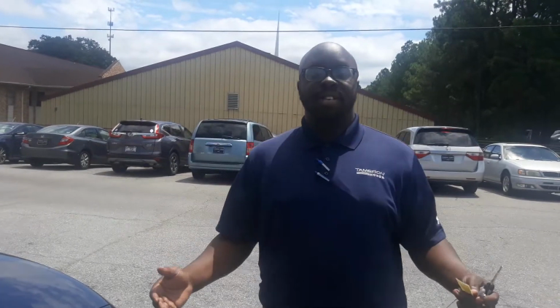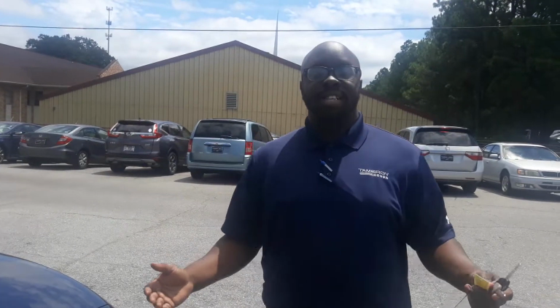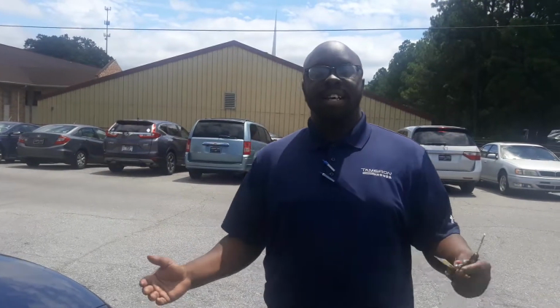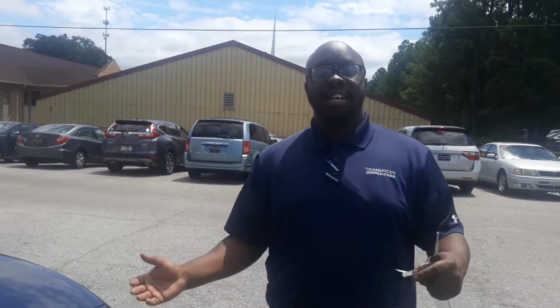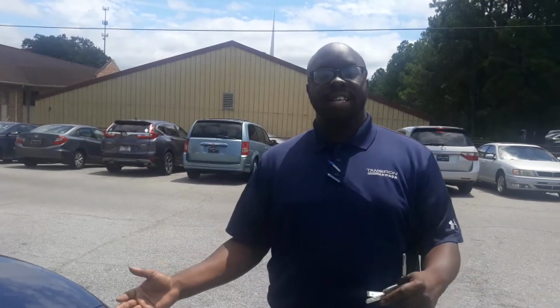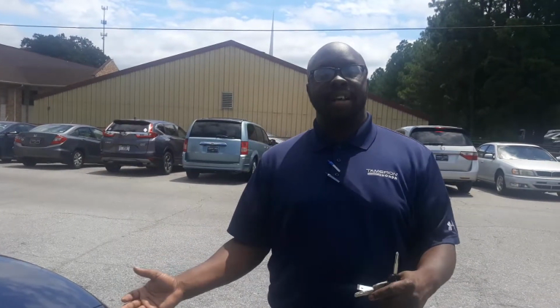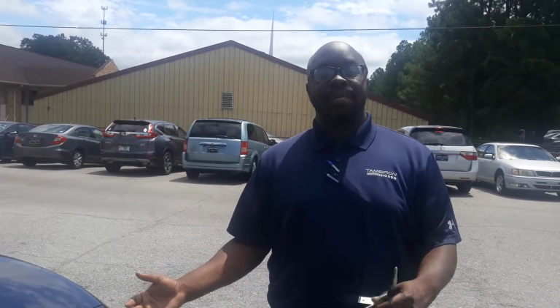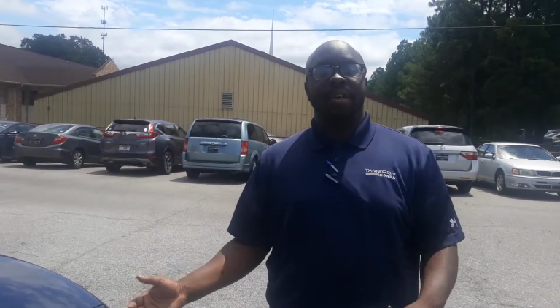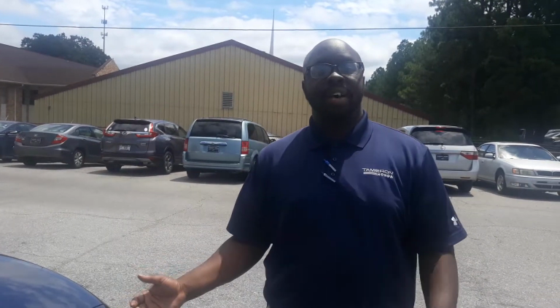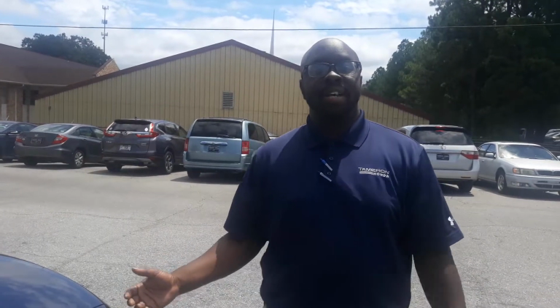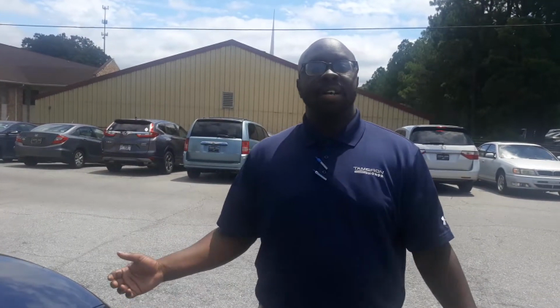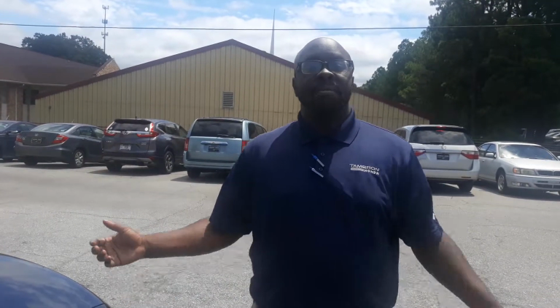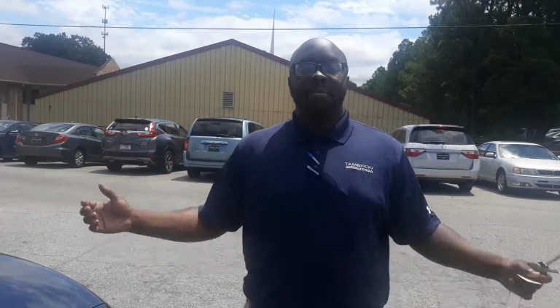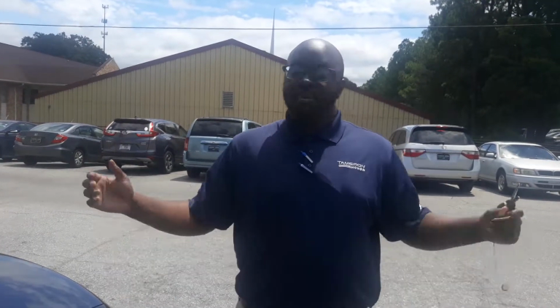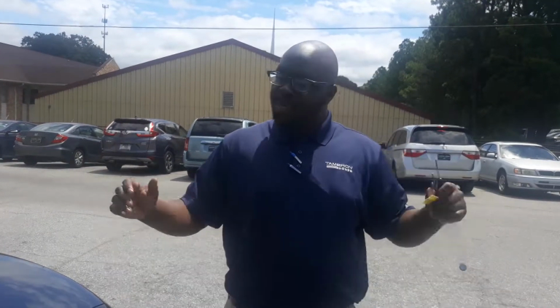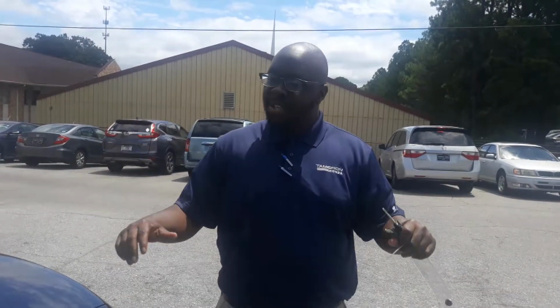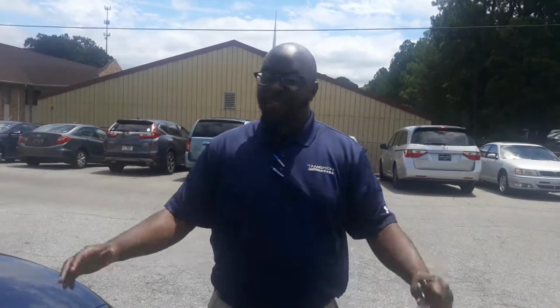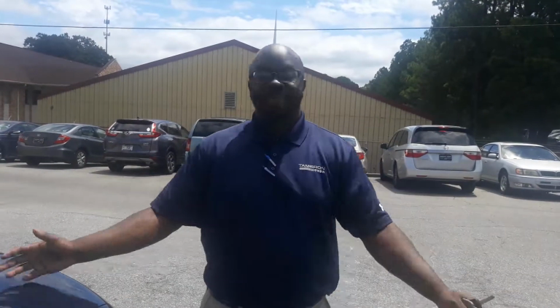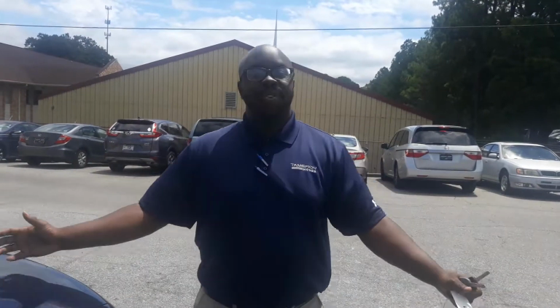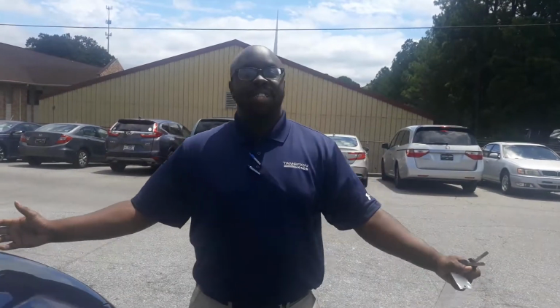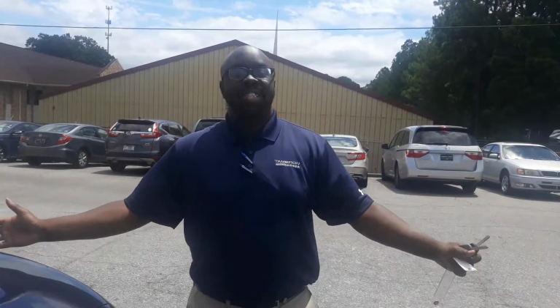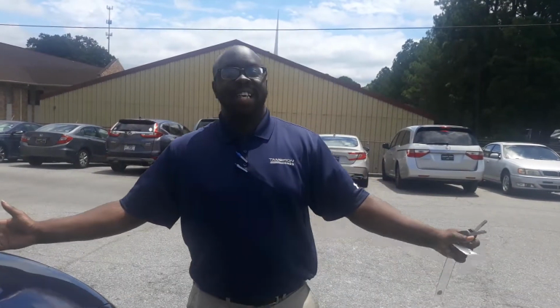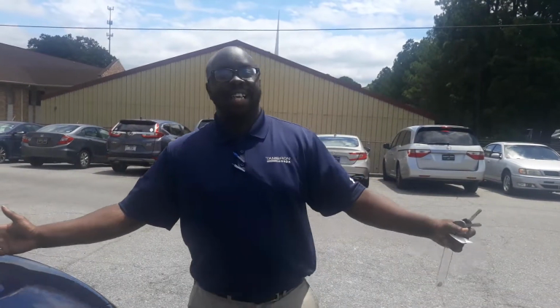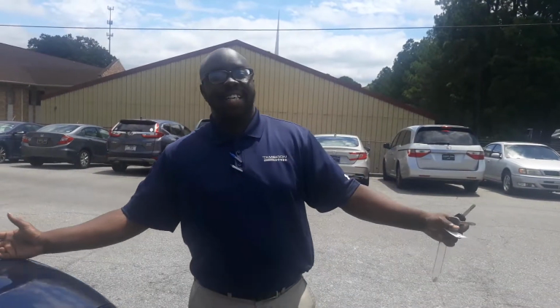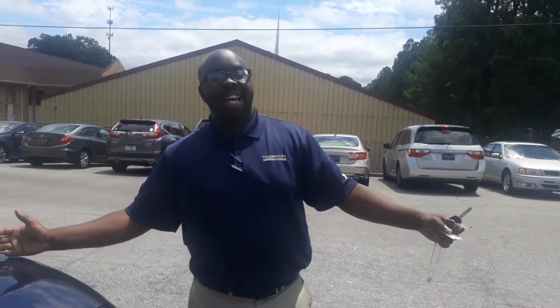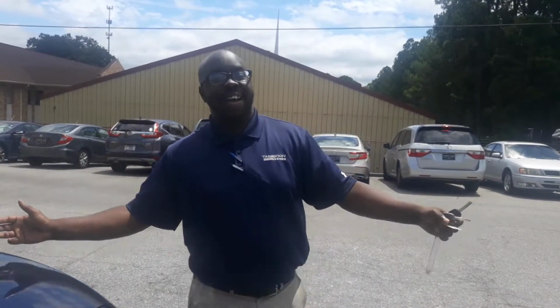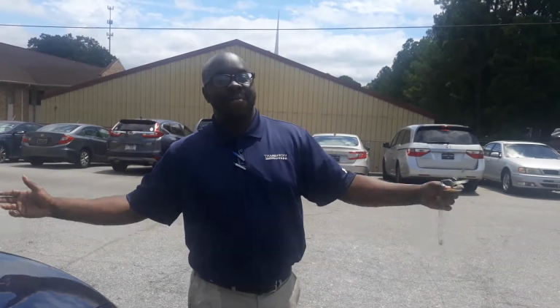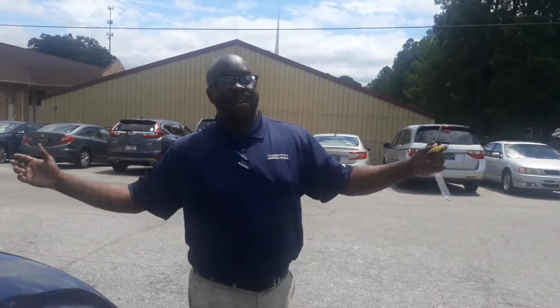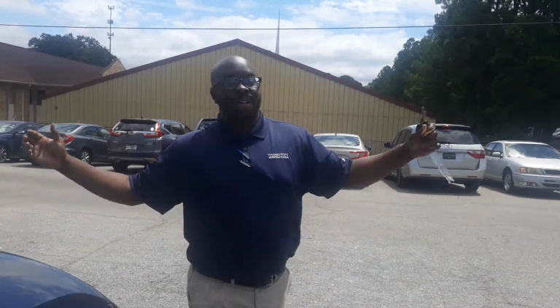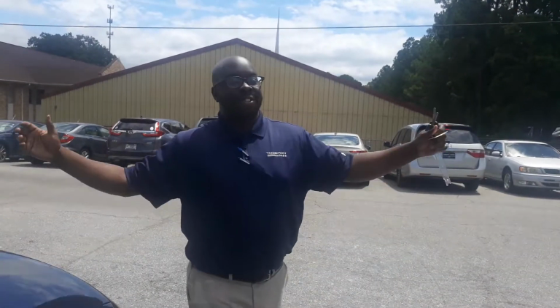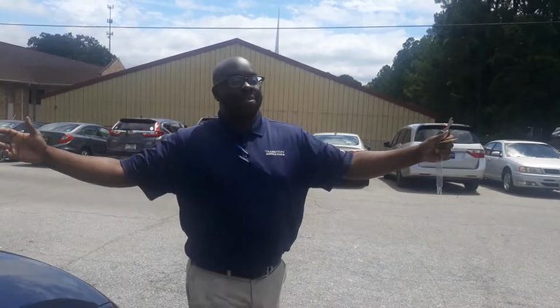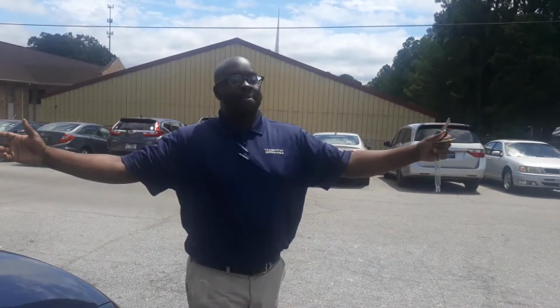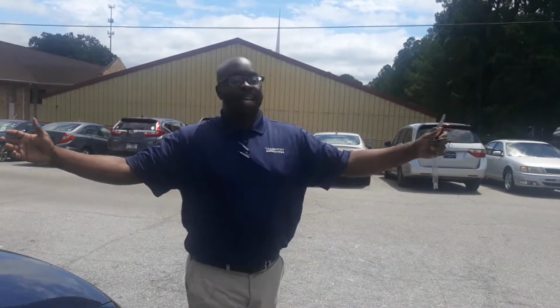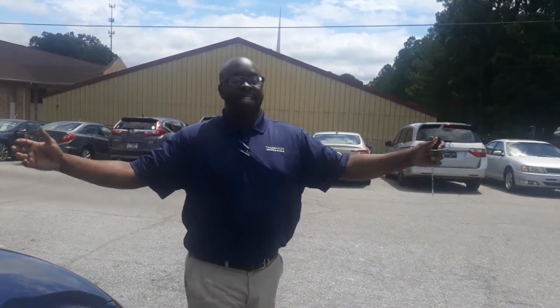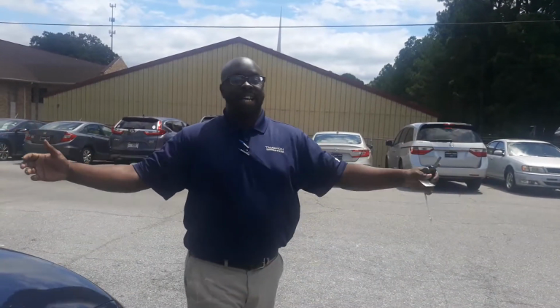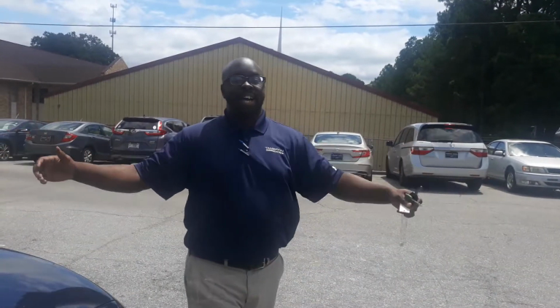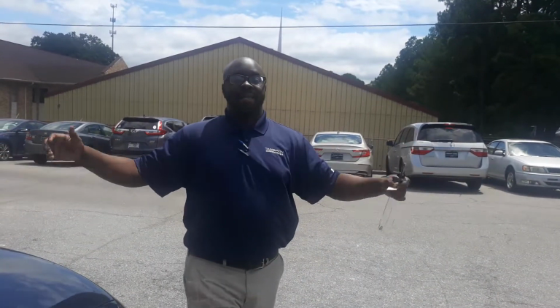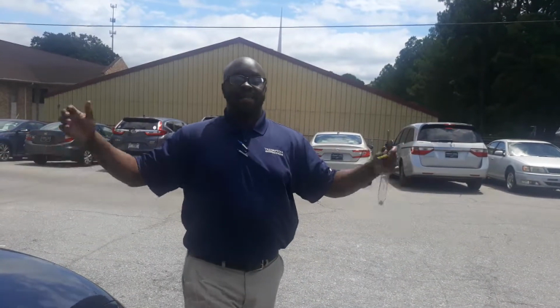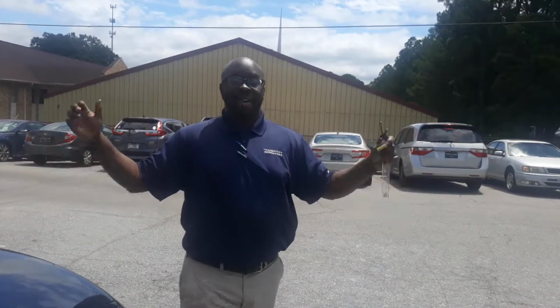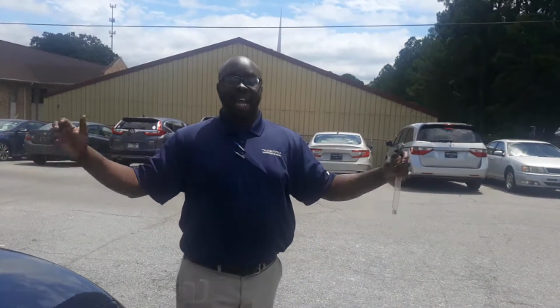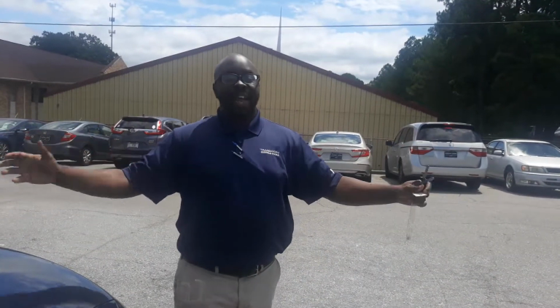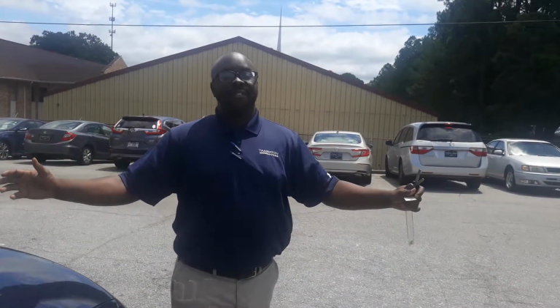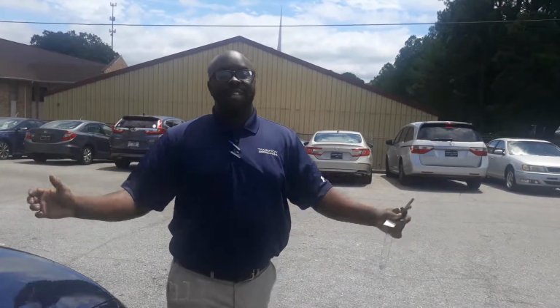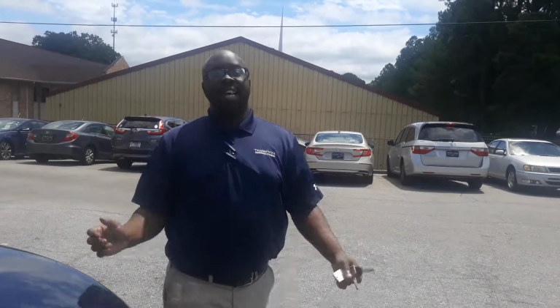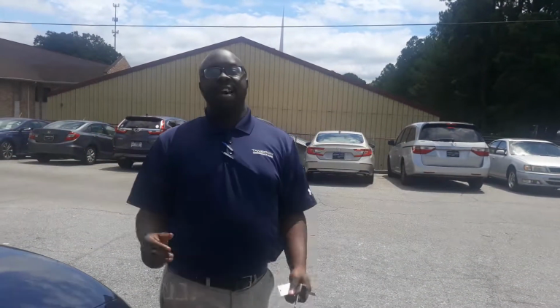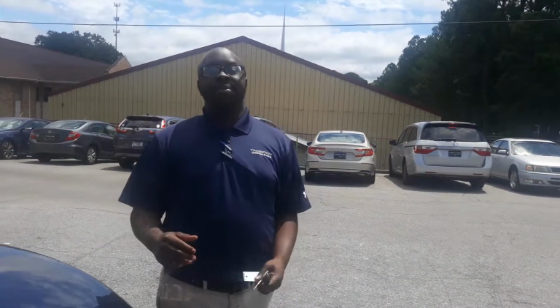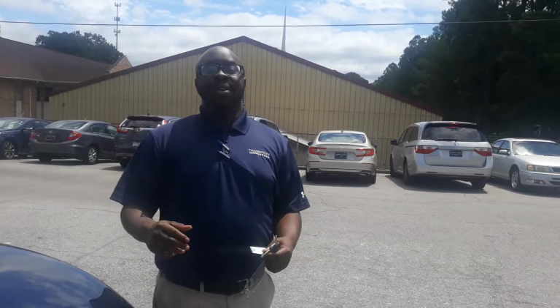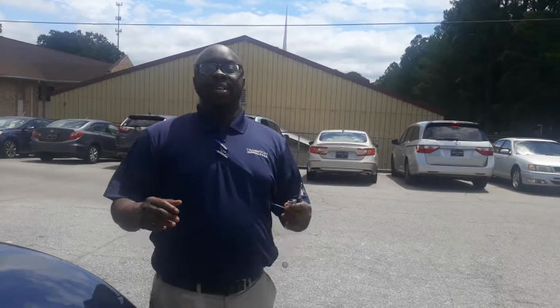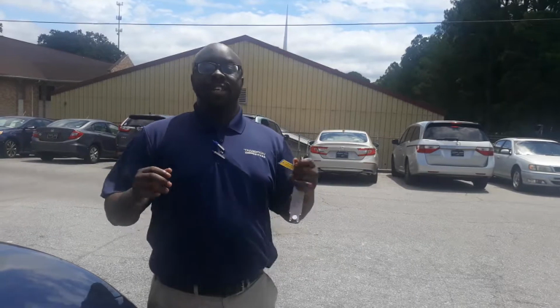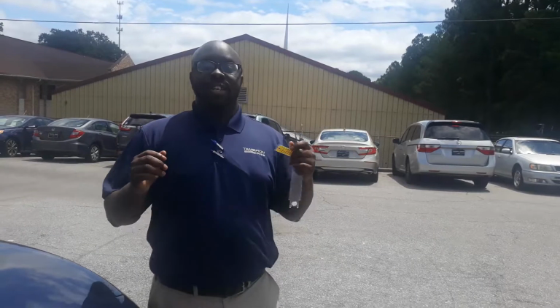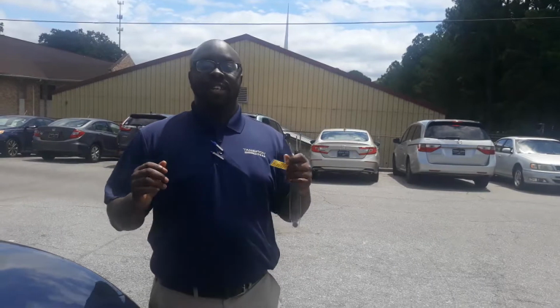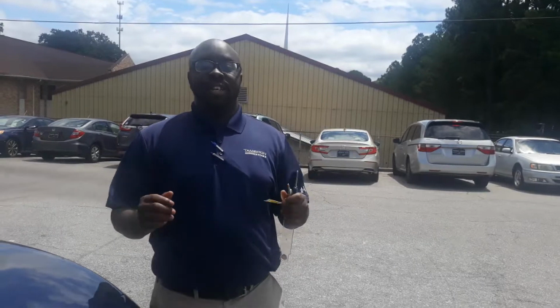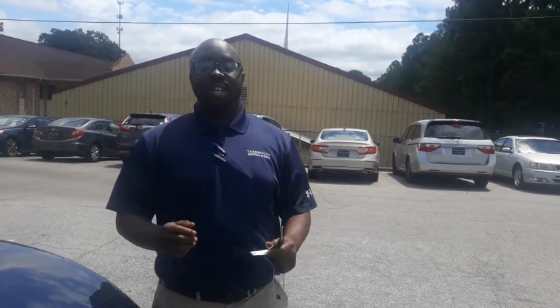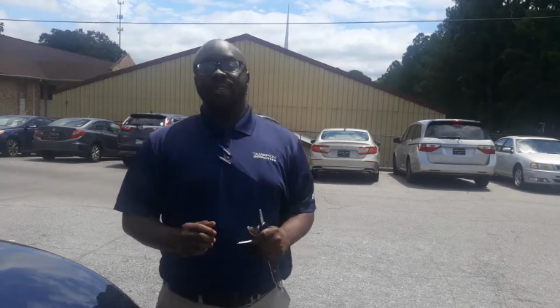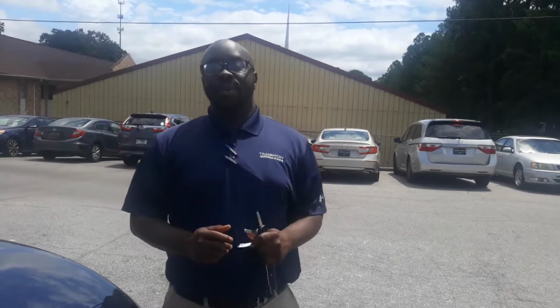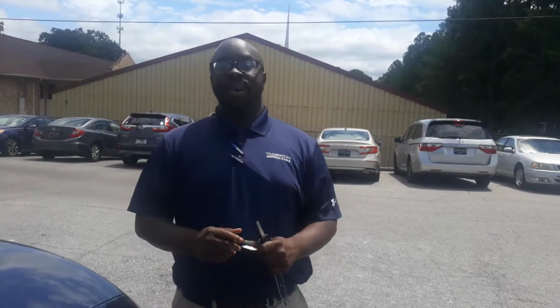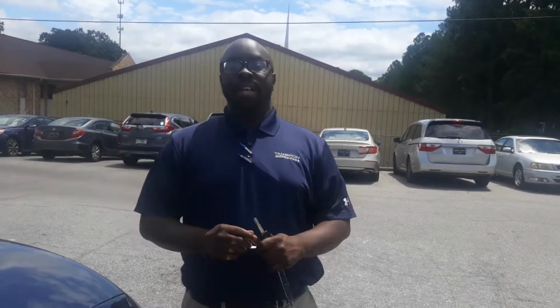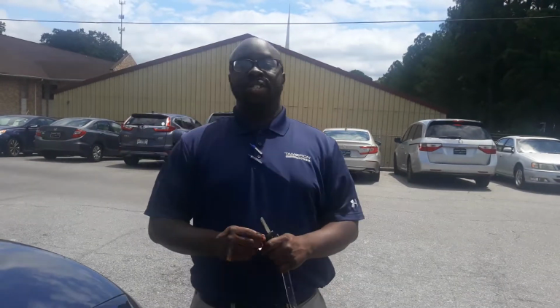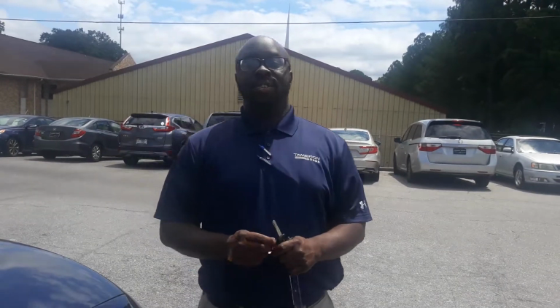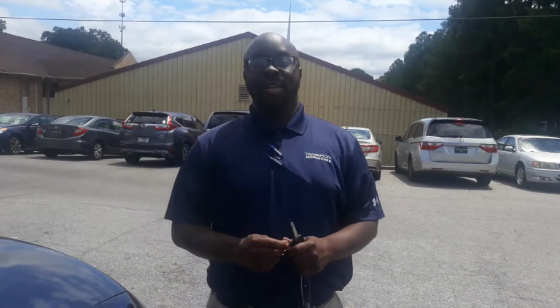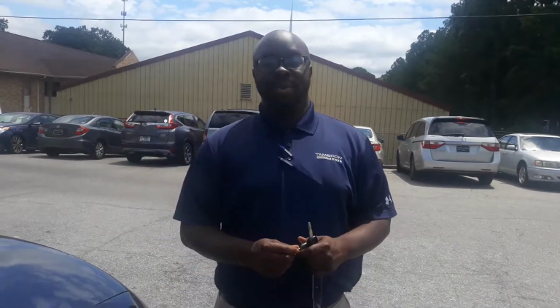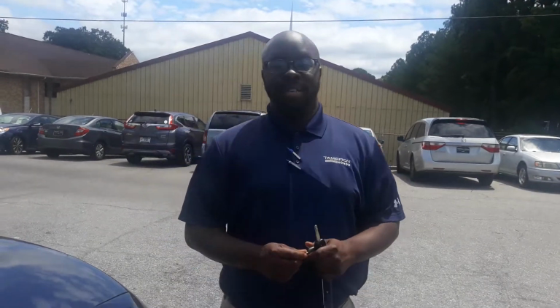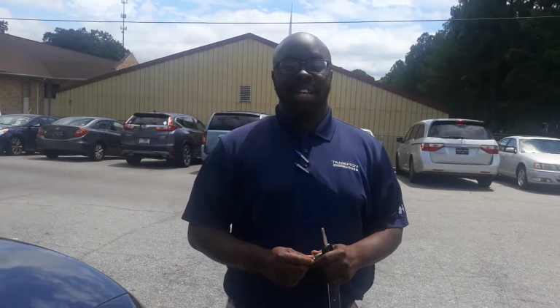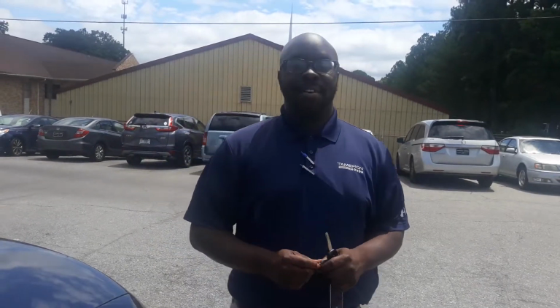Ms. Christy, here at Tamron for the second time, best time, every time. You're going to love the way you're treated when you come.